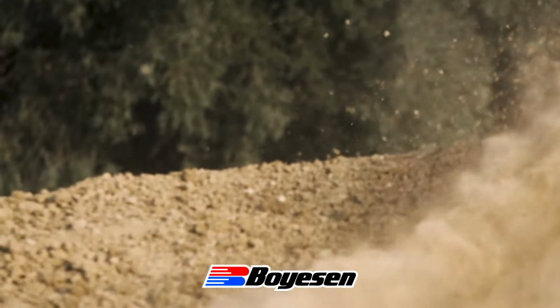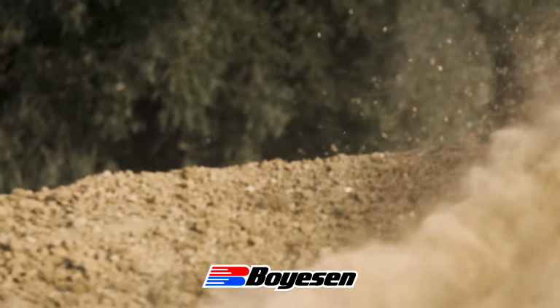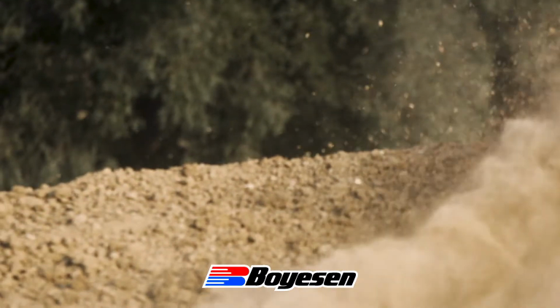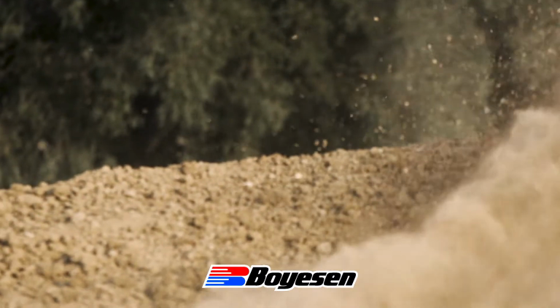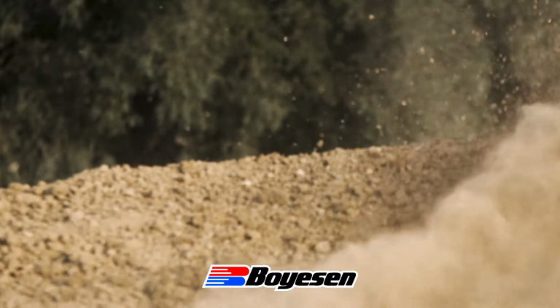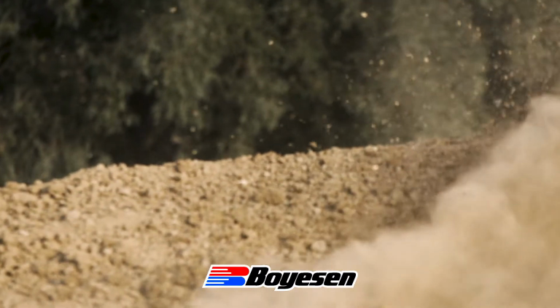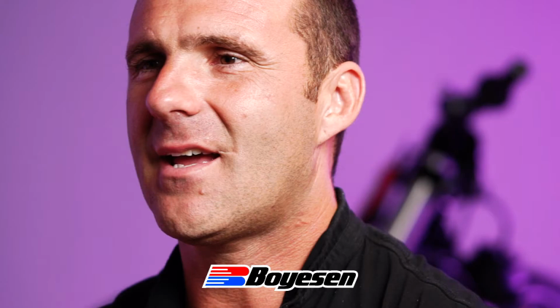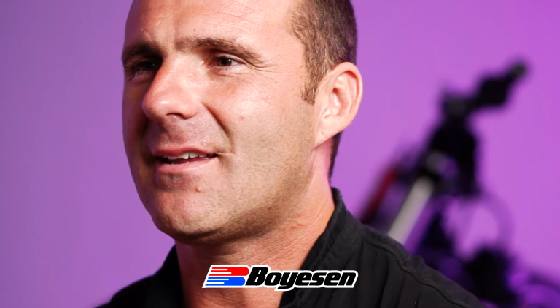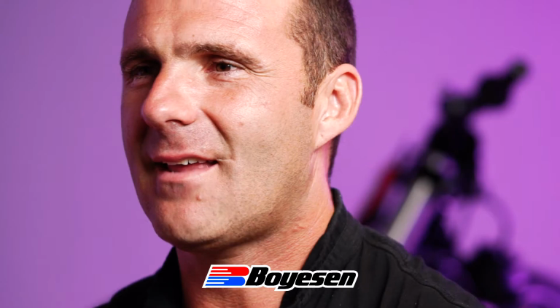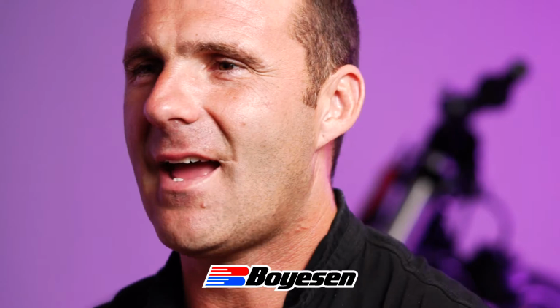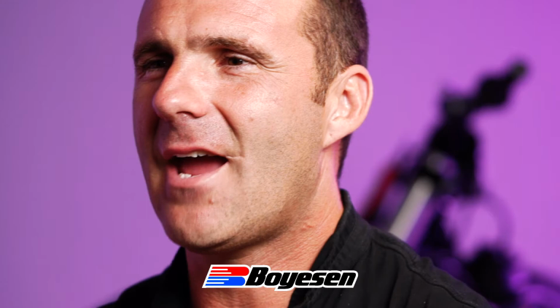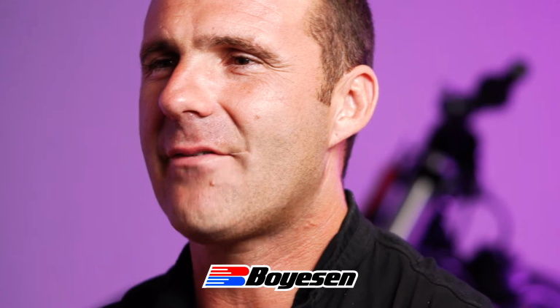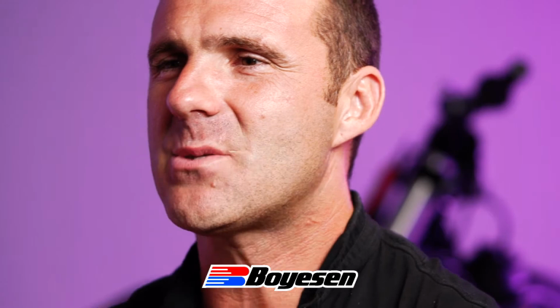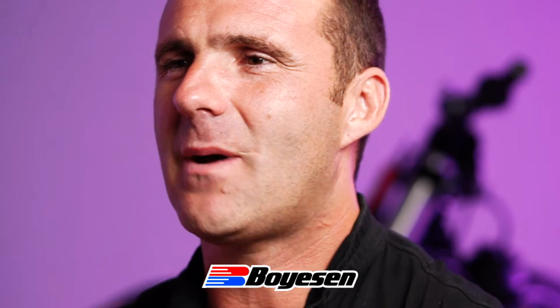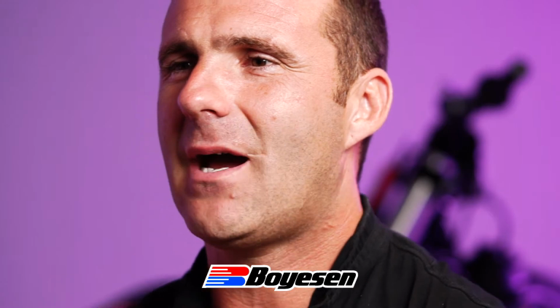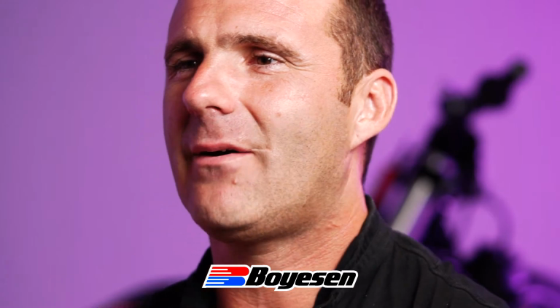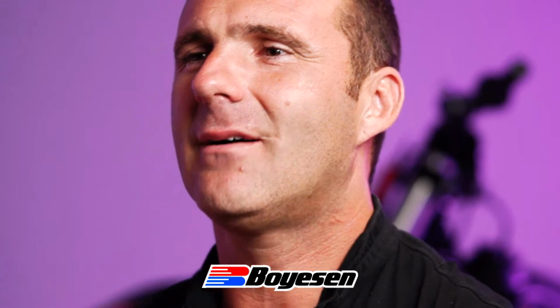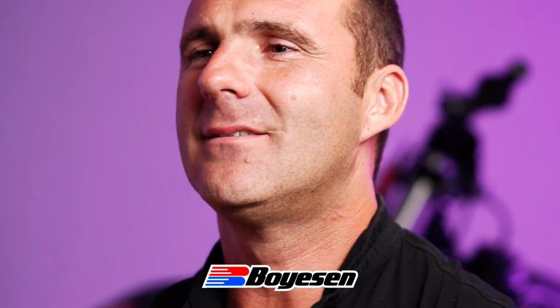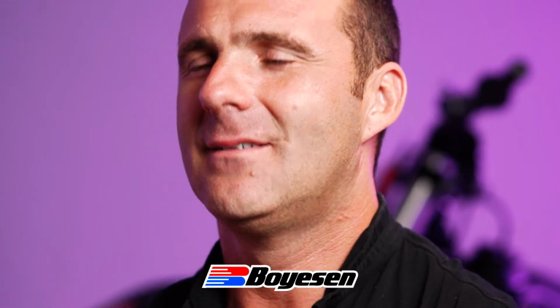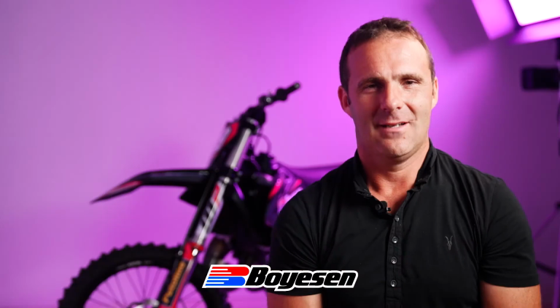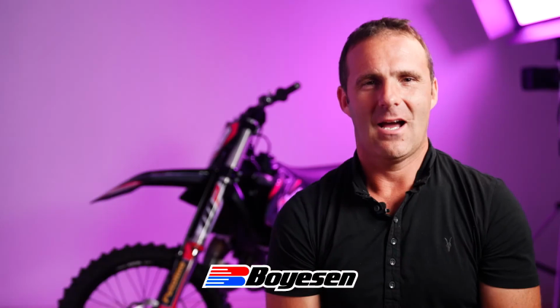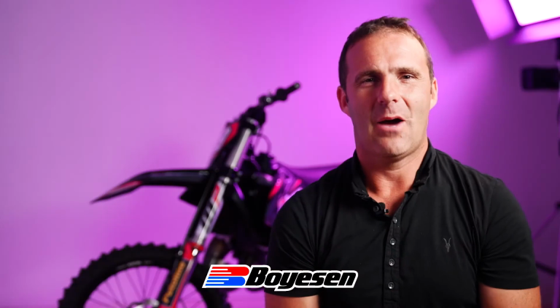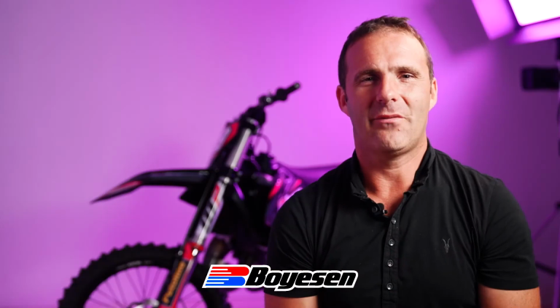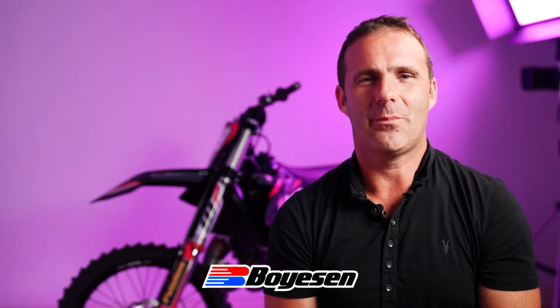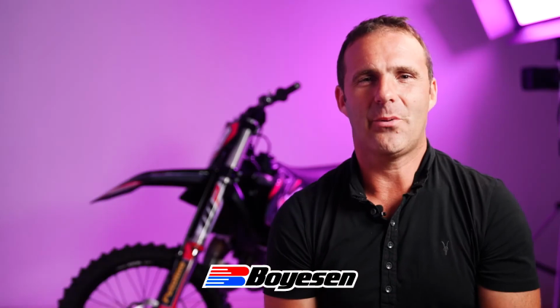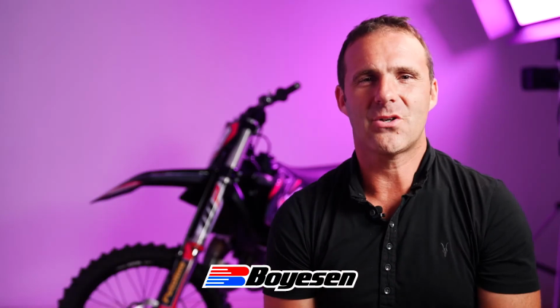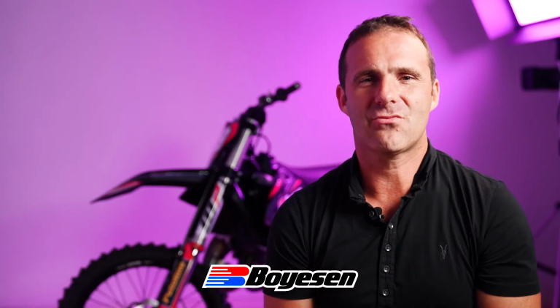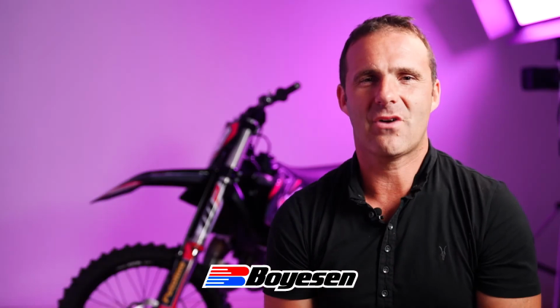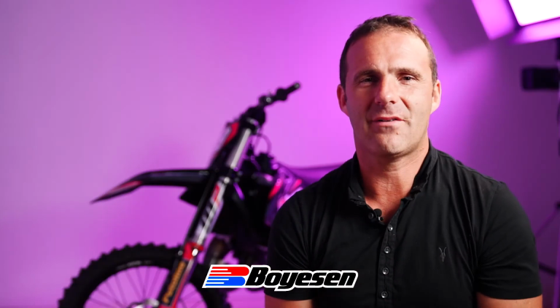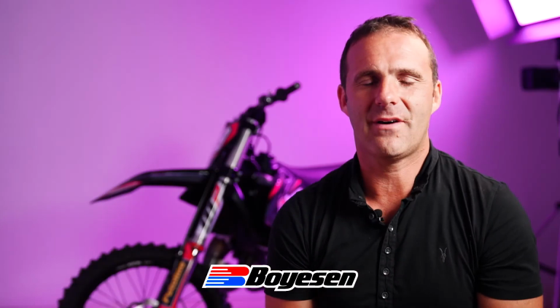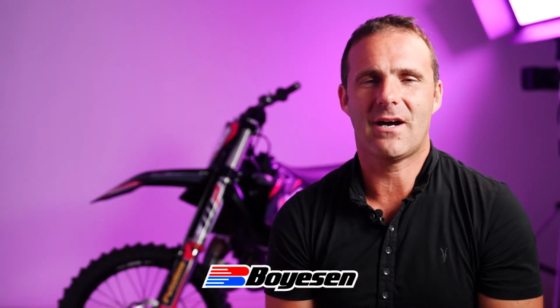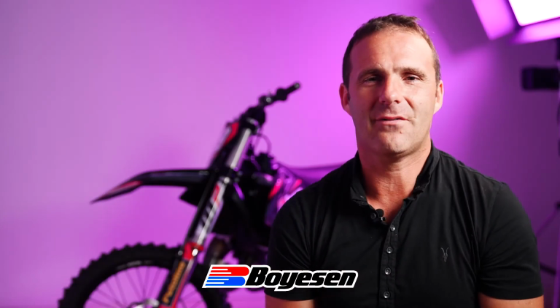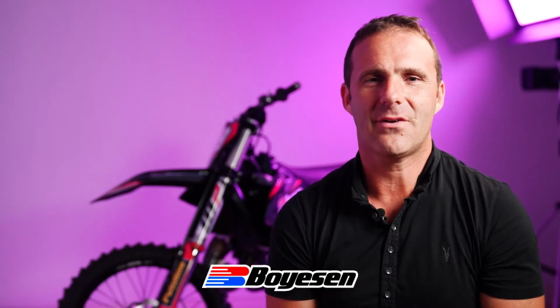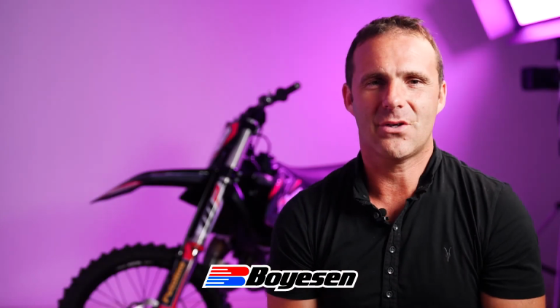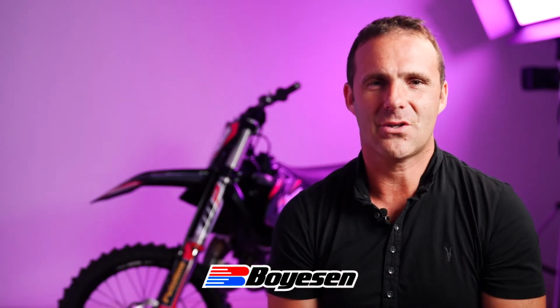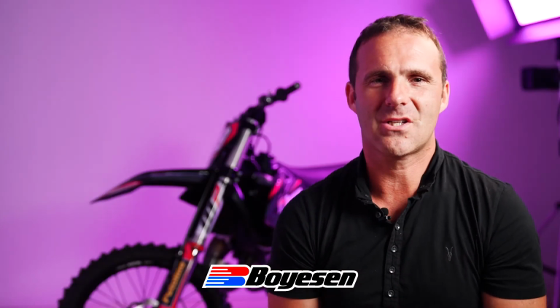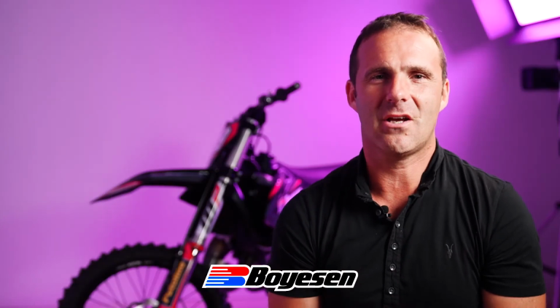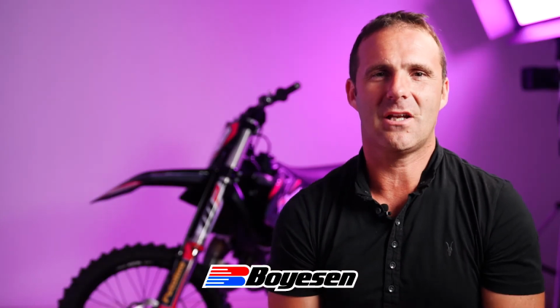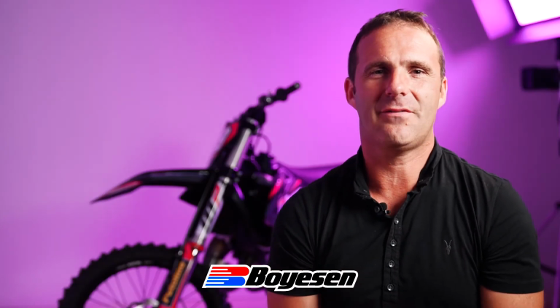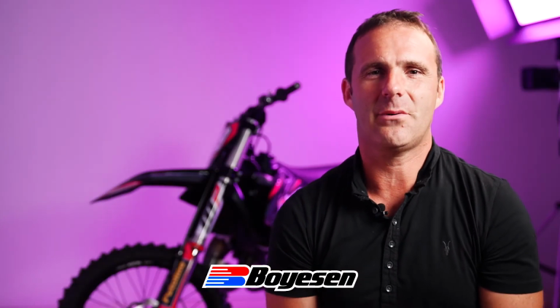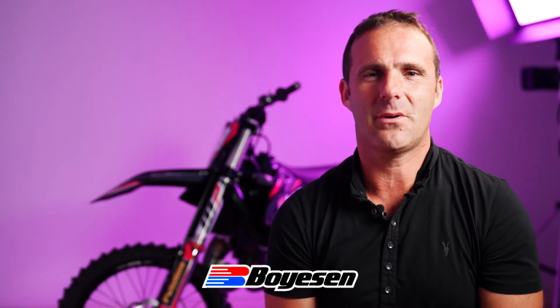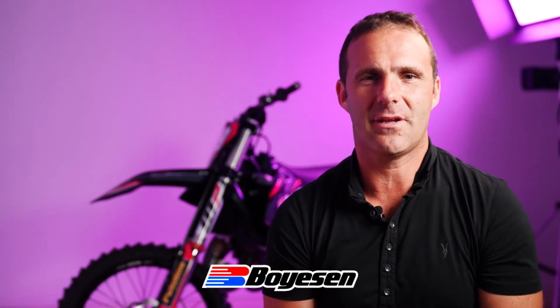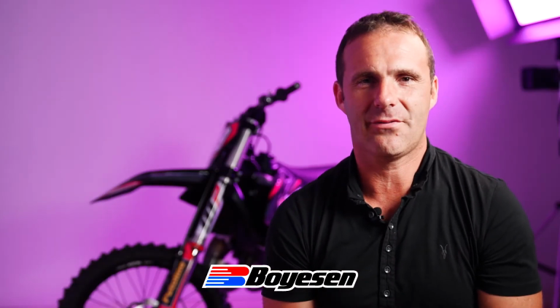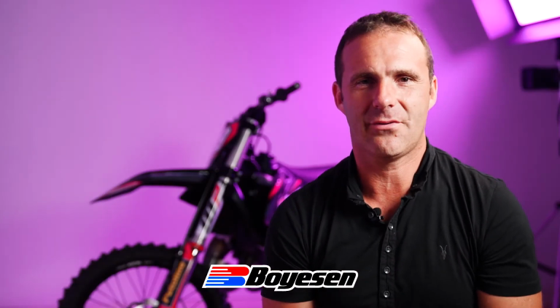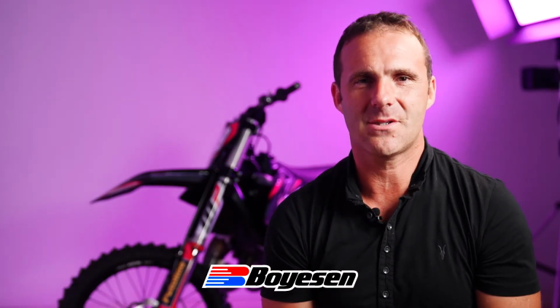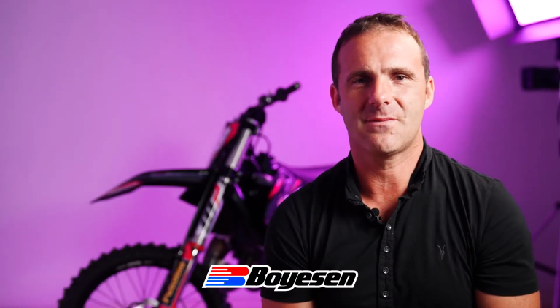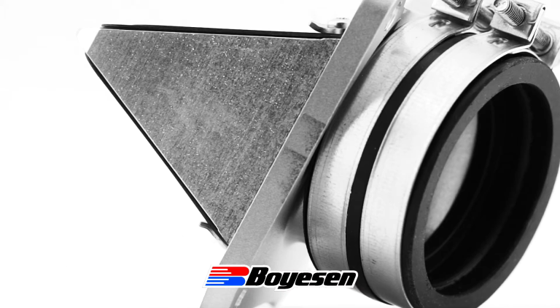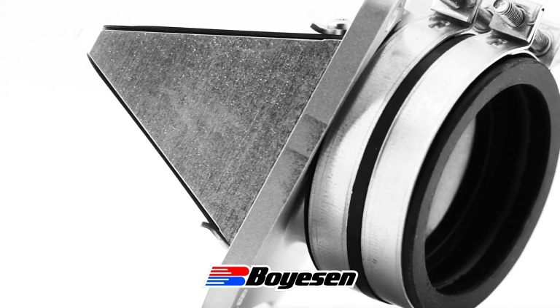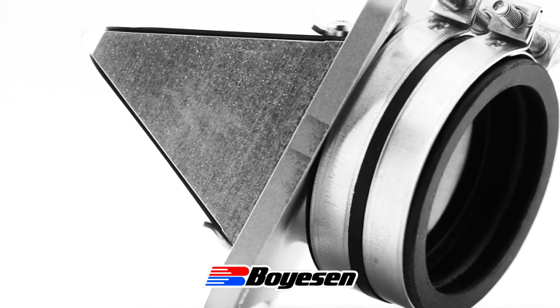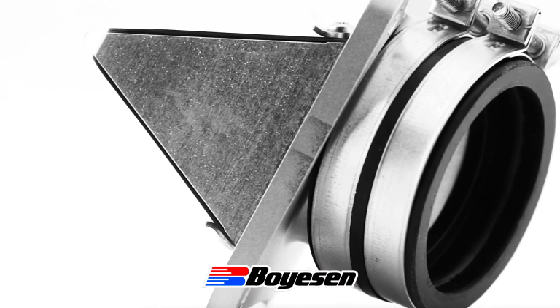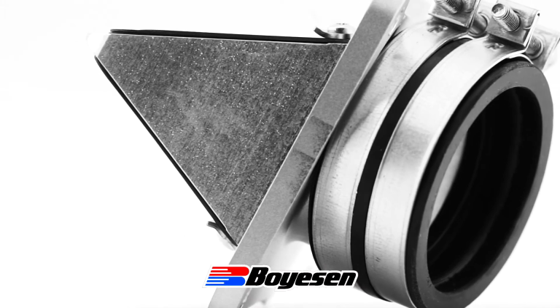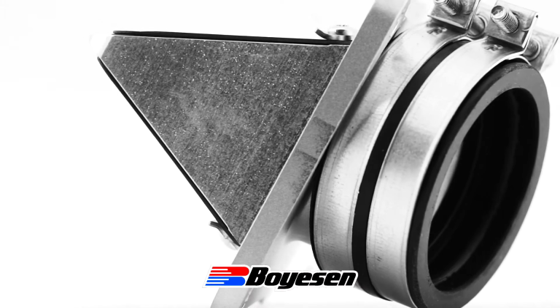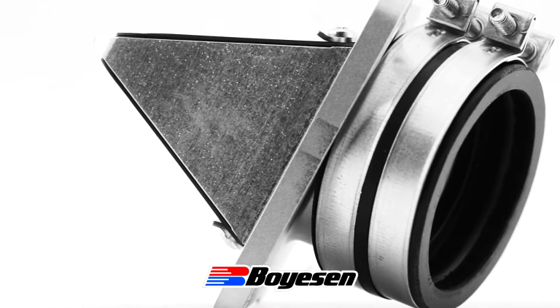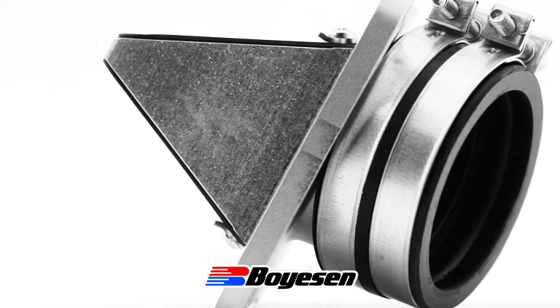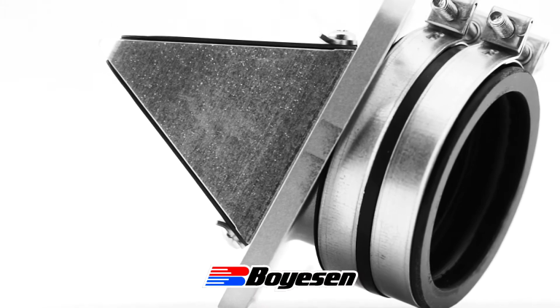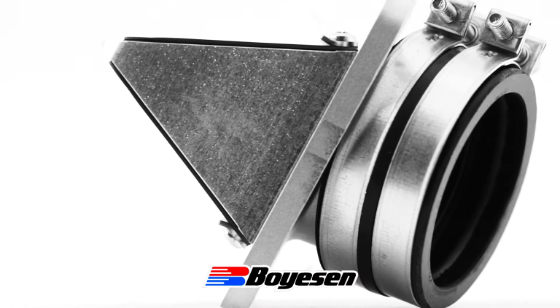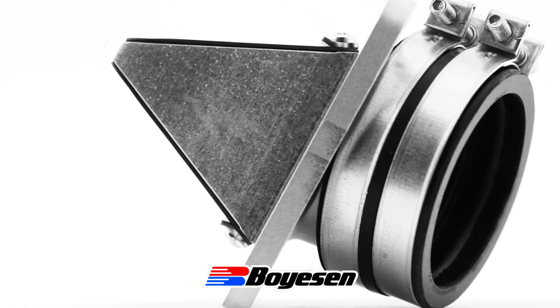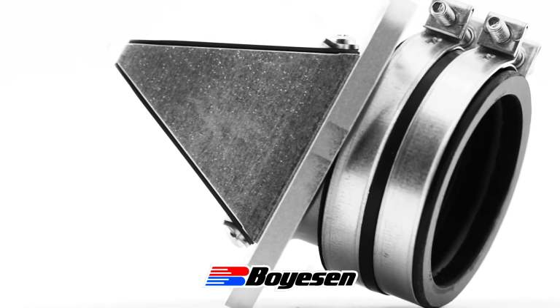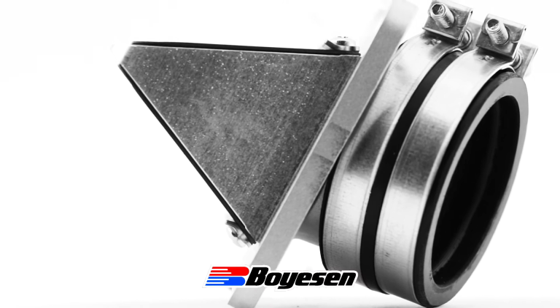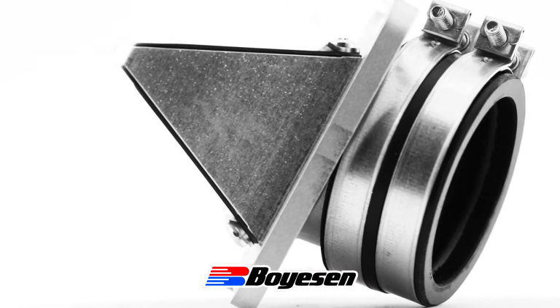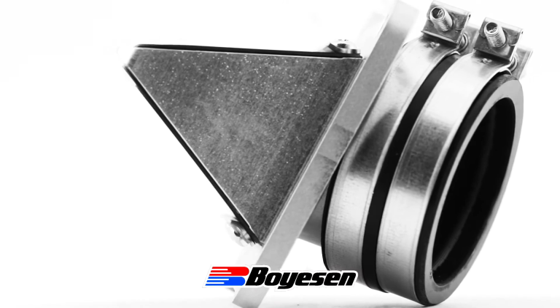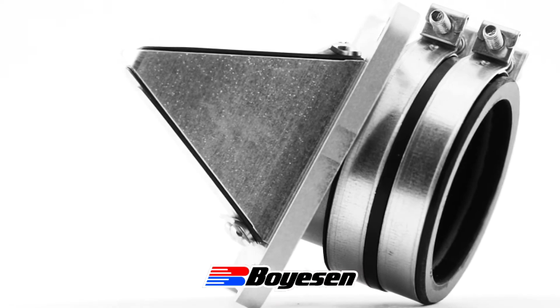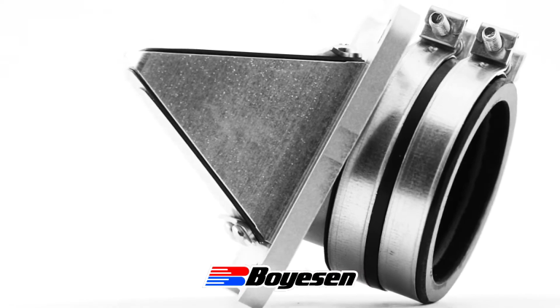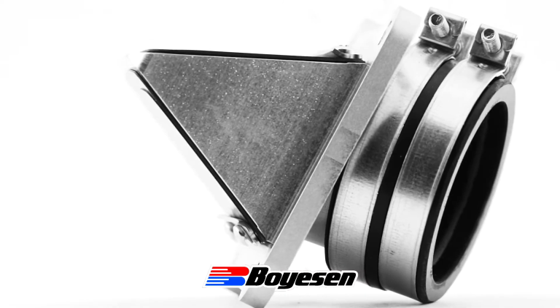Boyesen state that air is power, and with the Boyesen Rad Valve, you can certainly feel the difference.